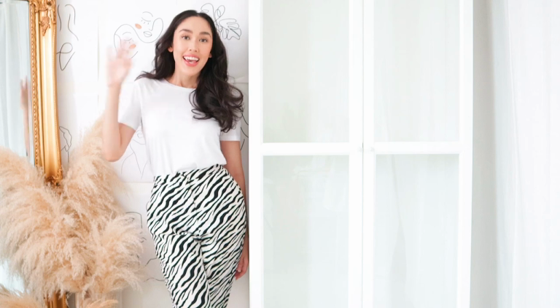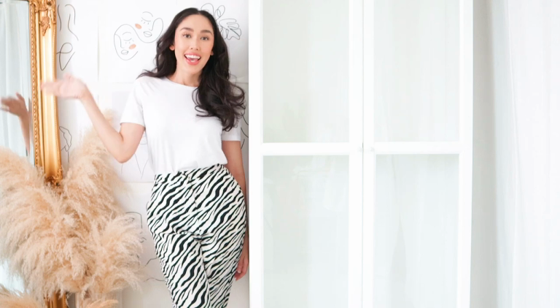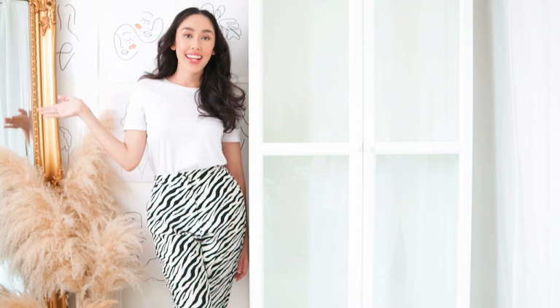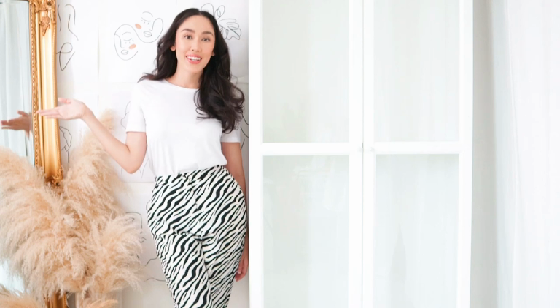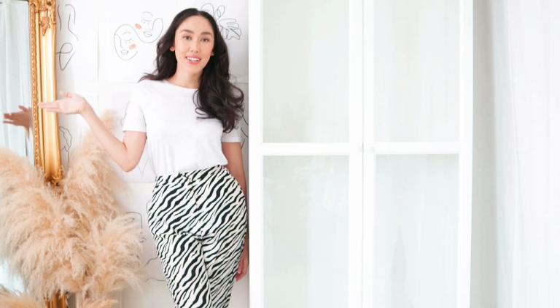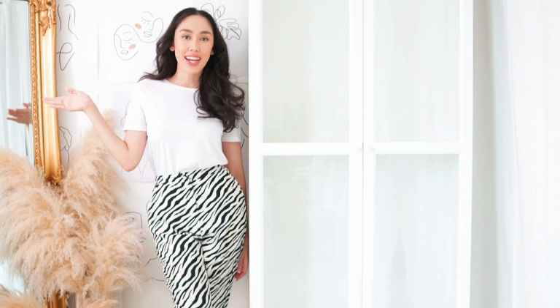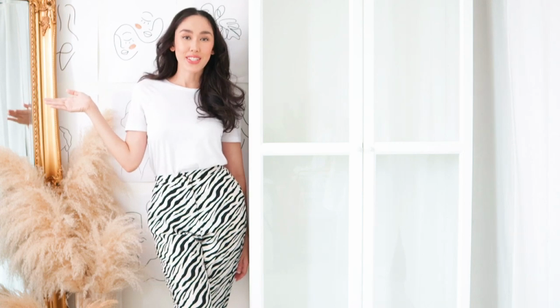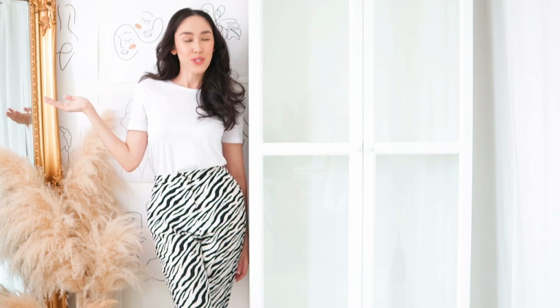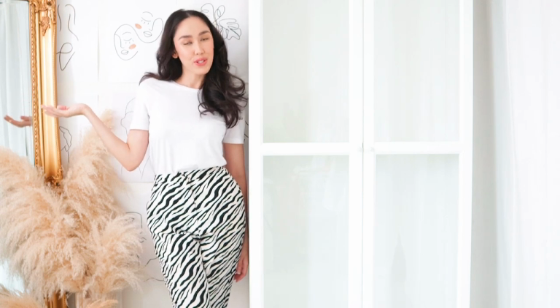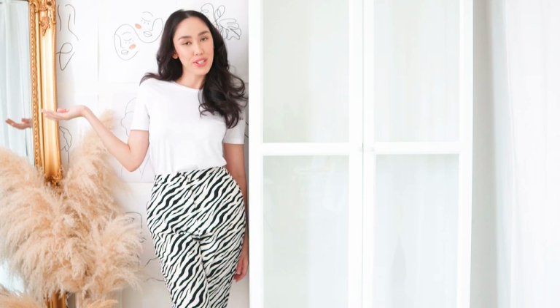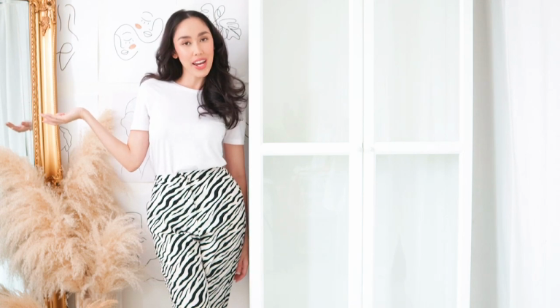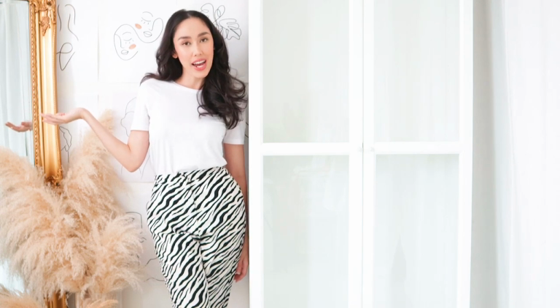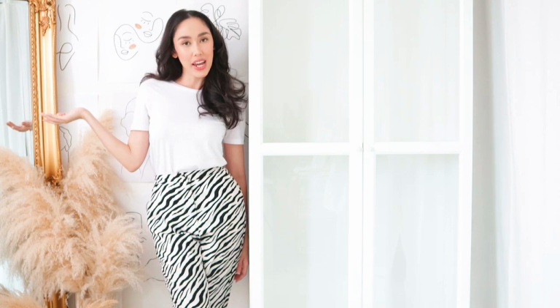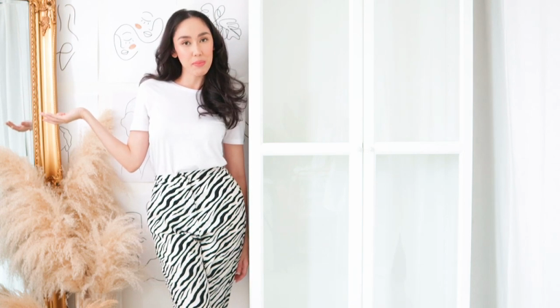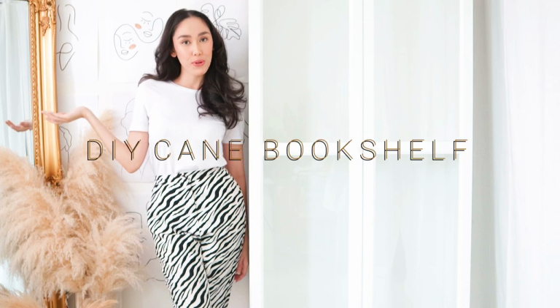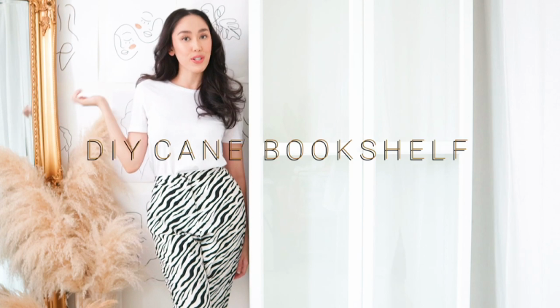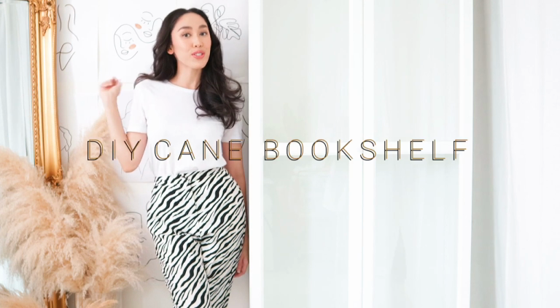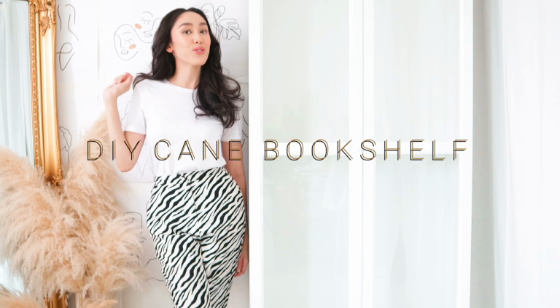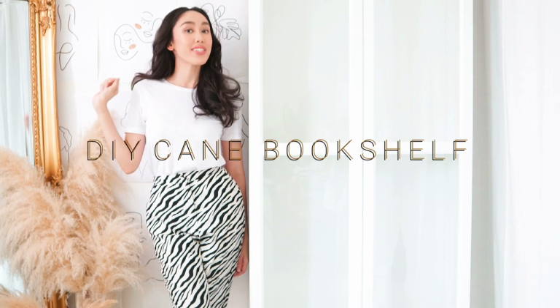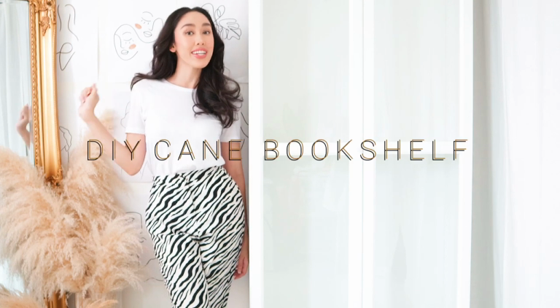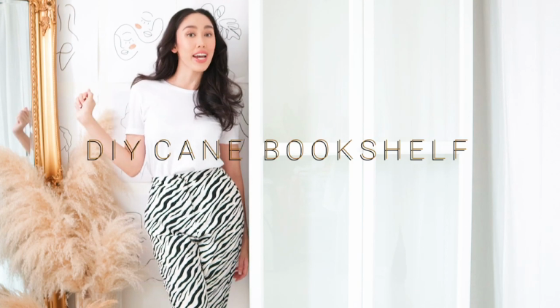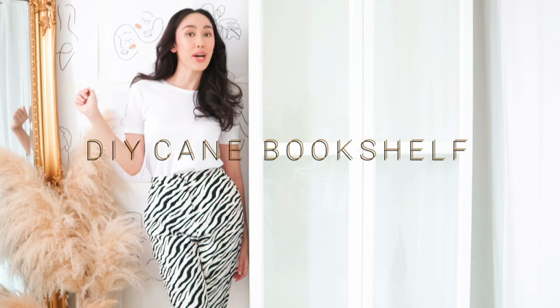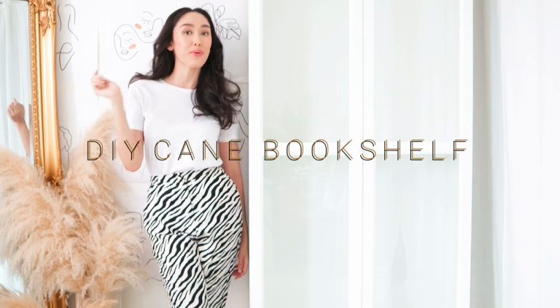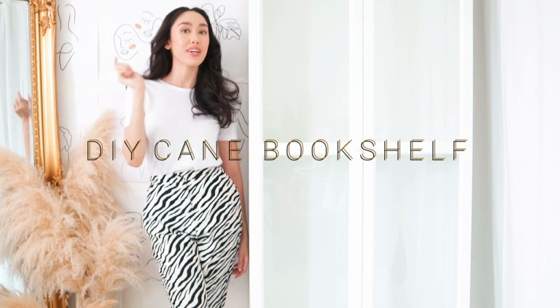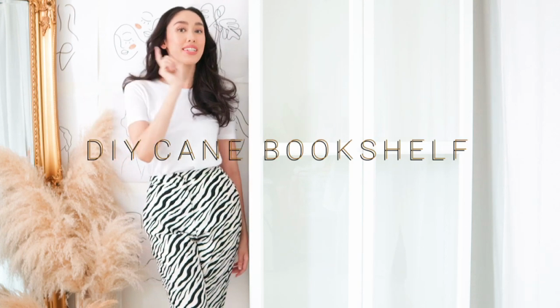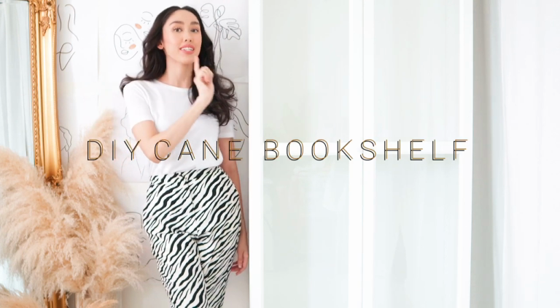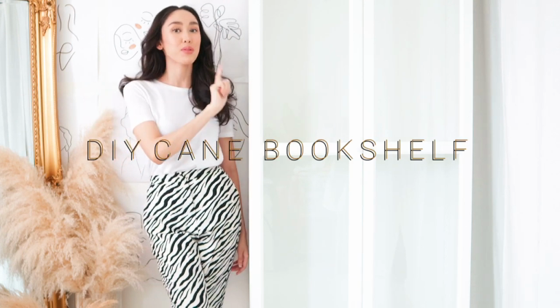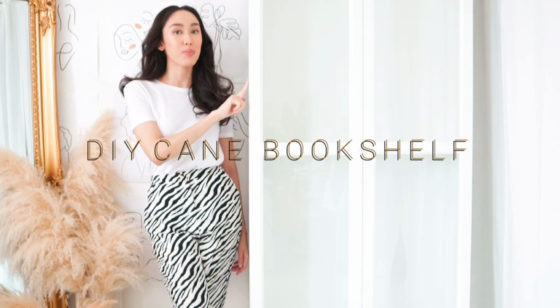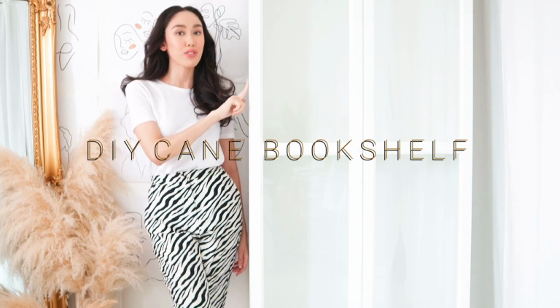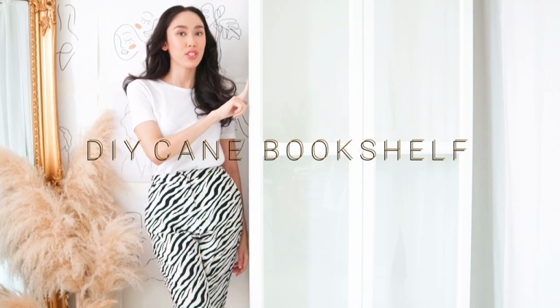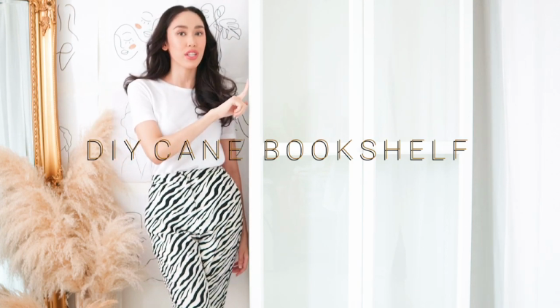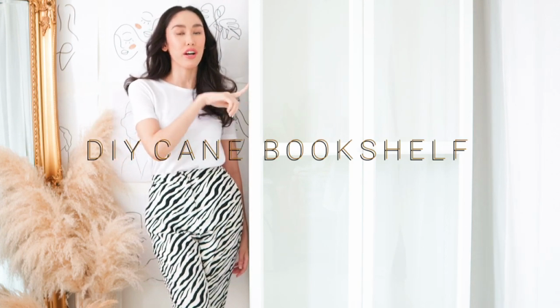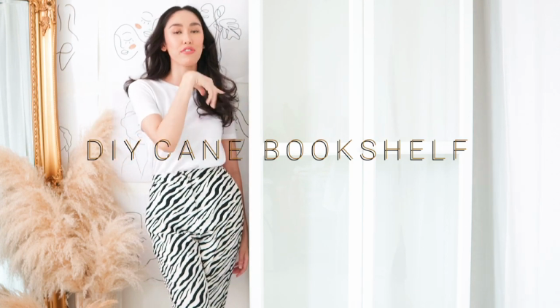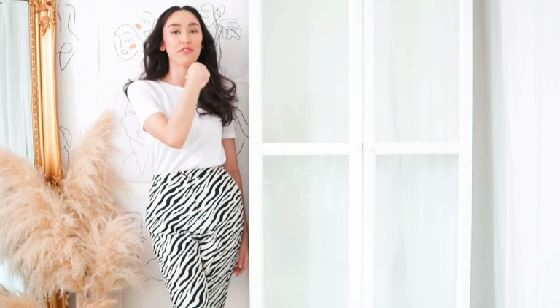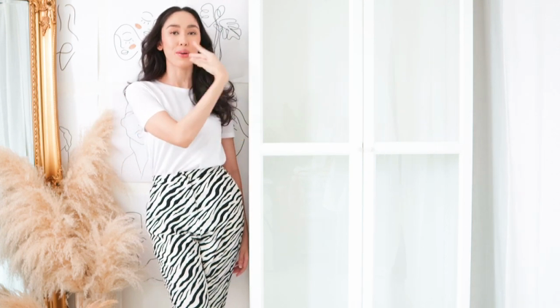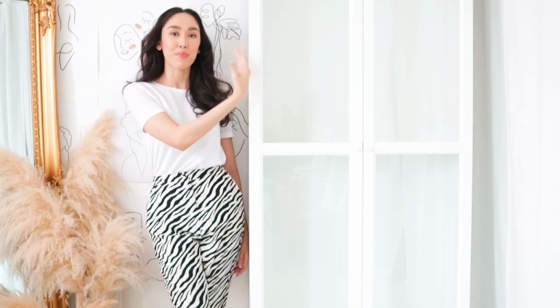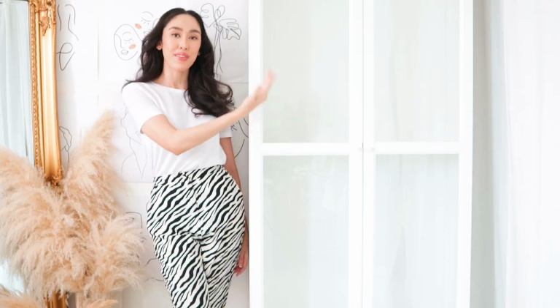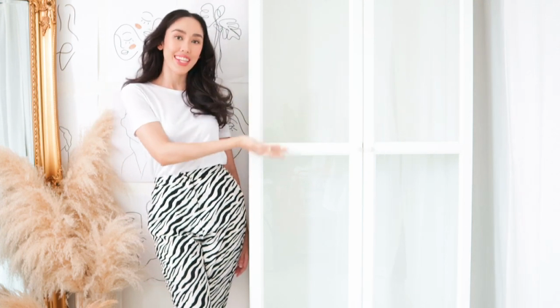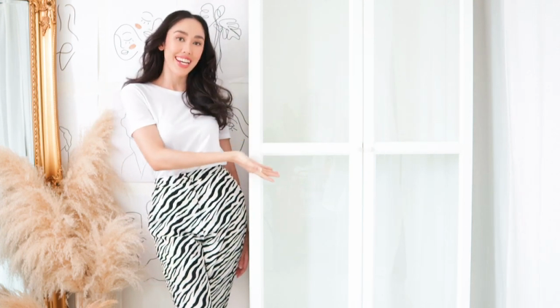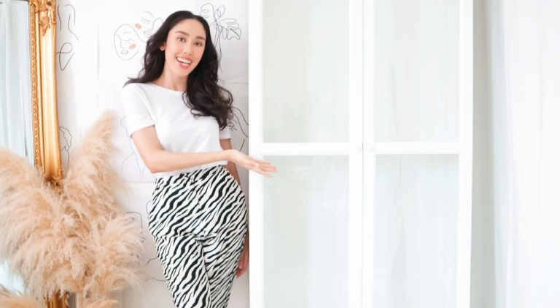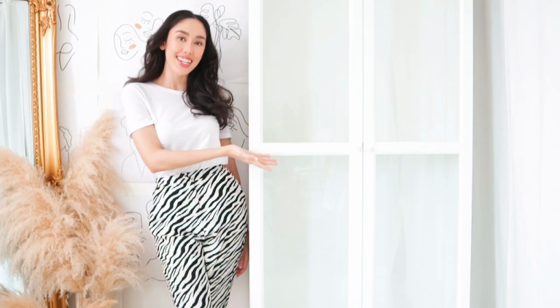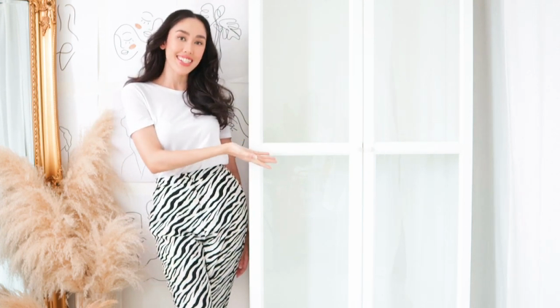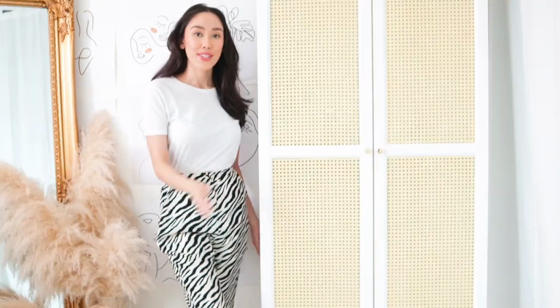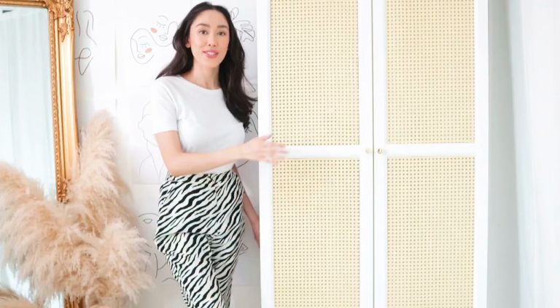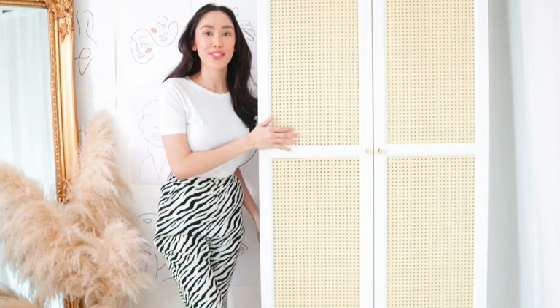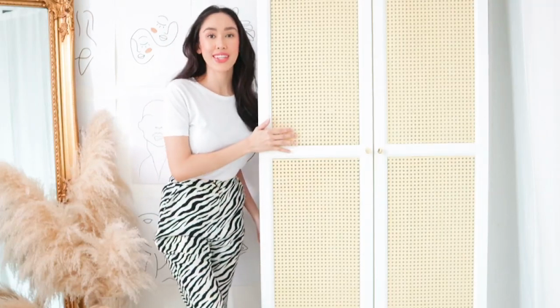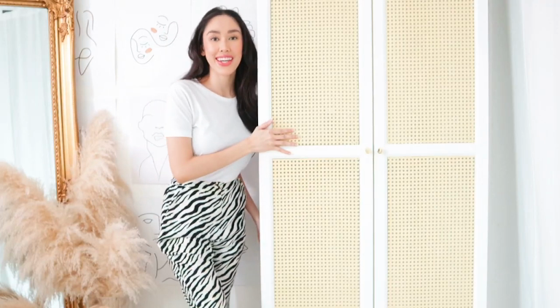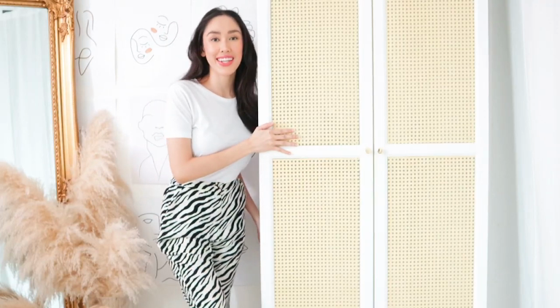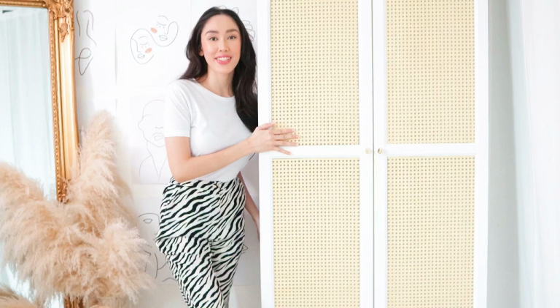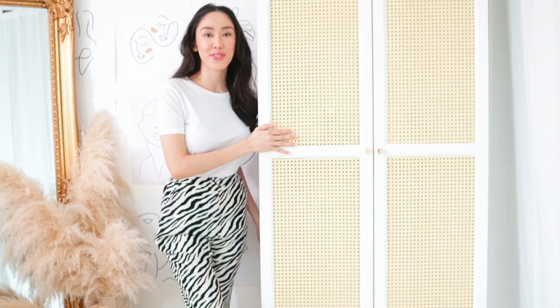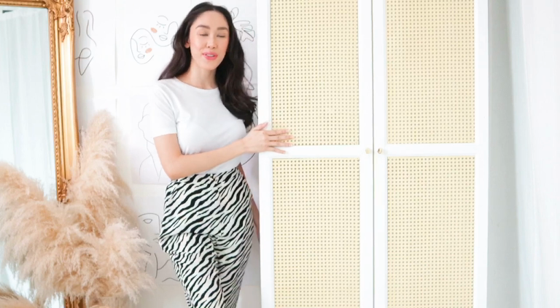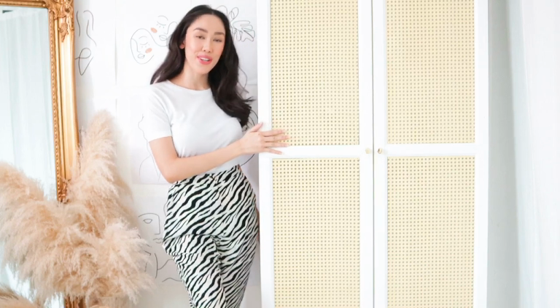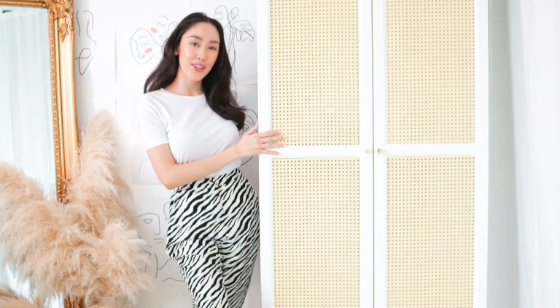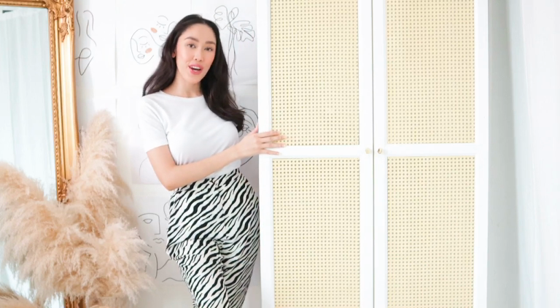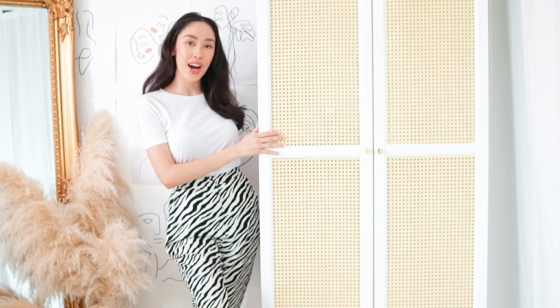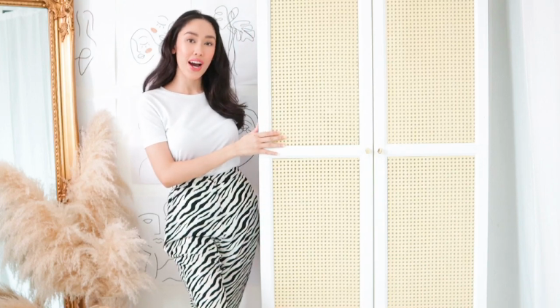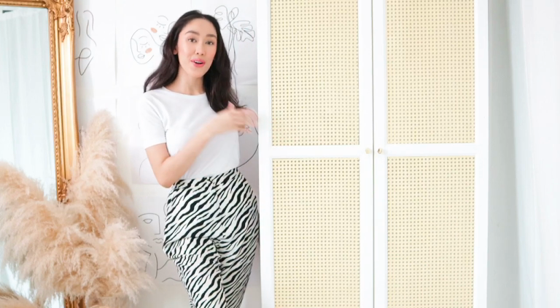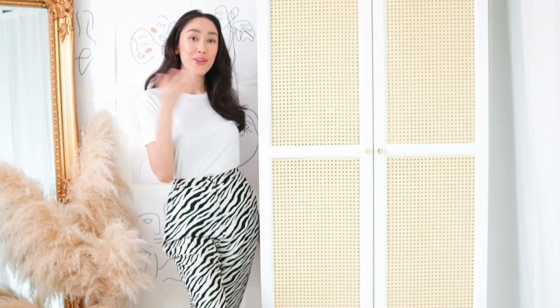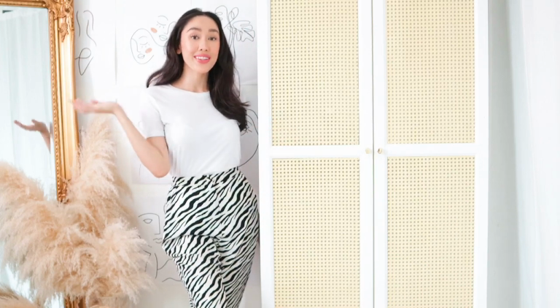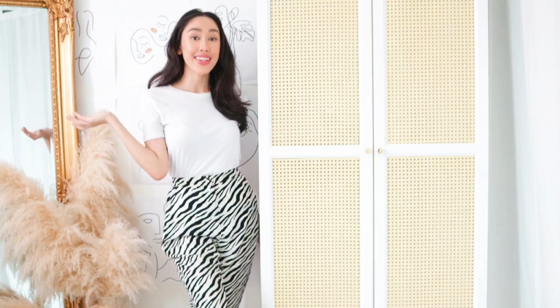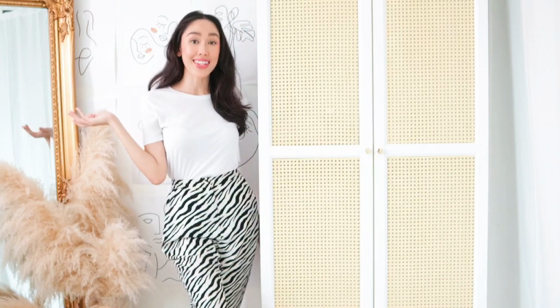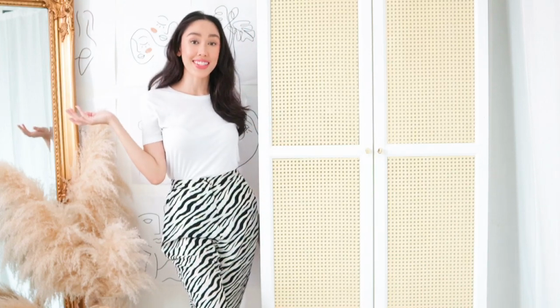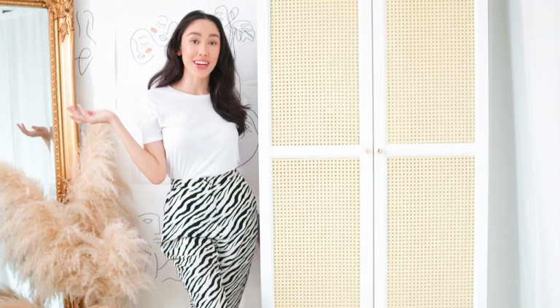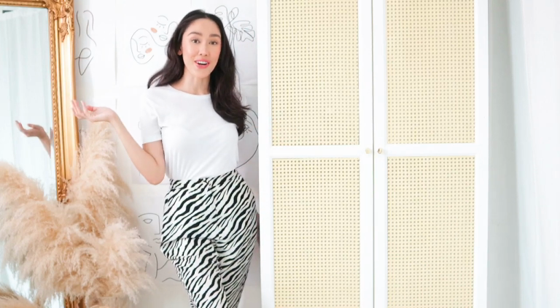Hello guys, so today I am going to DIY this bookshelf from this to this. You want to know how? Let's go!